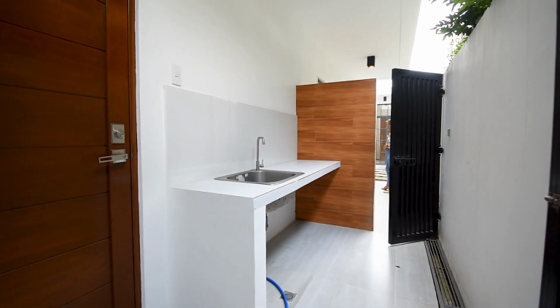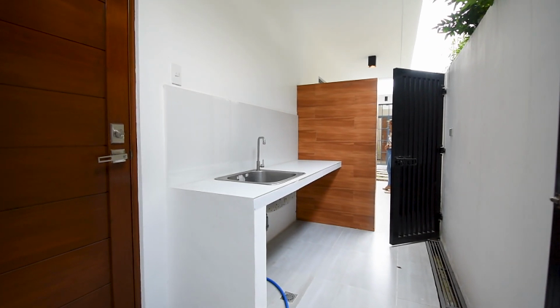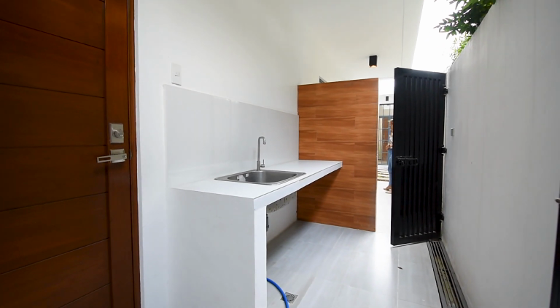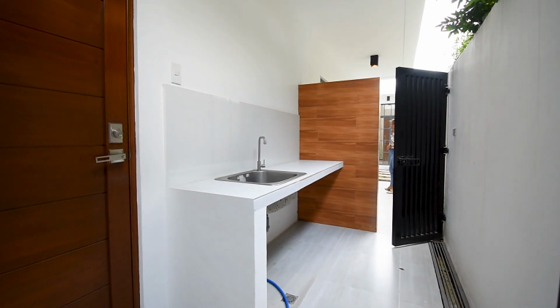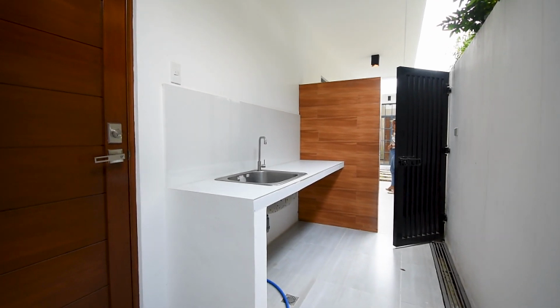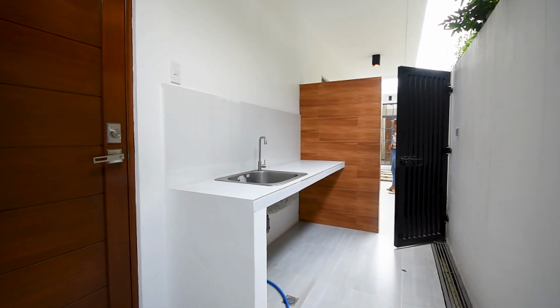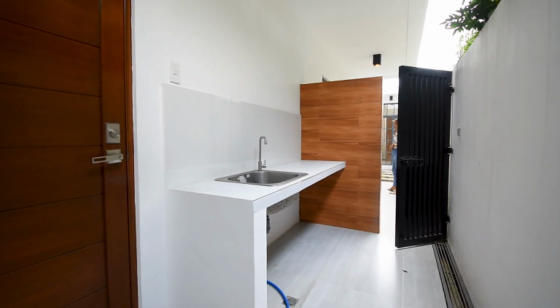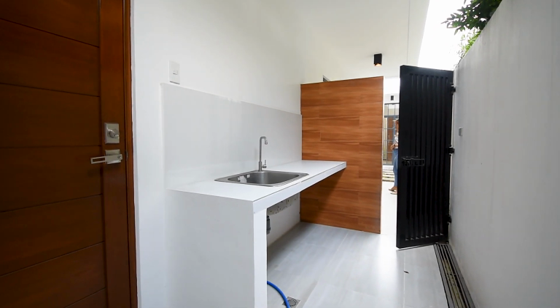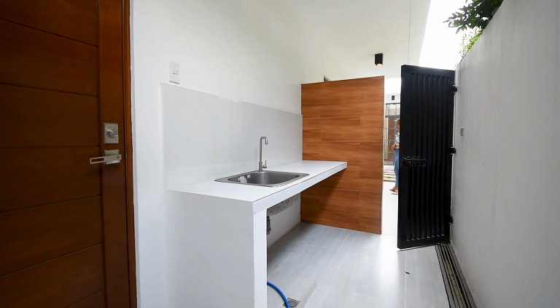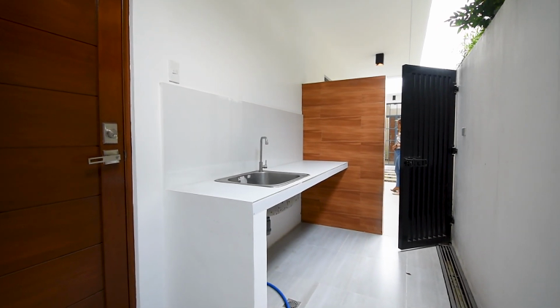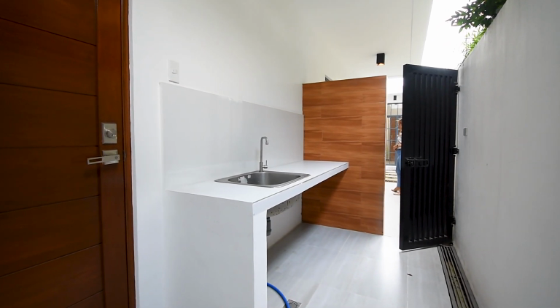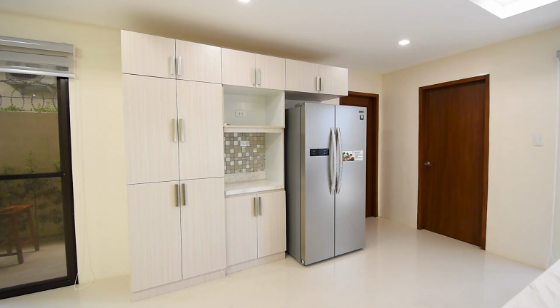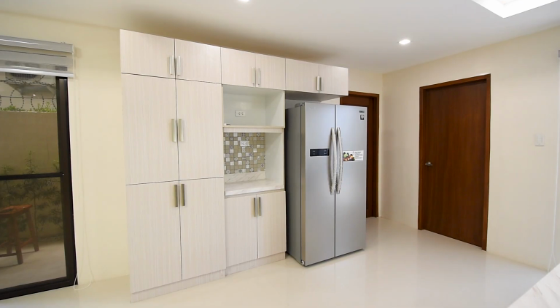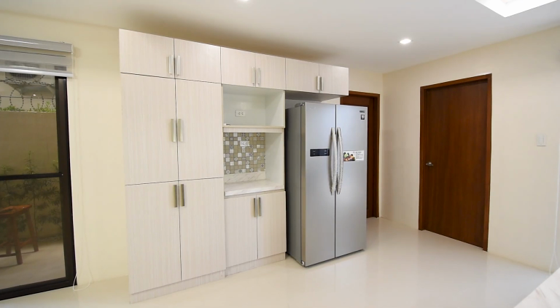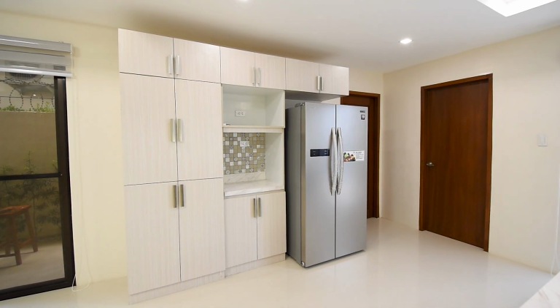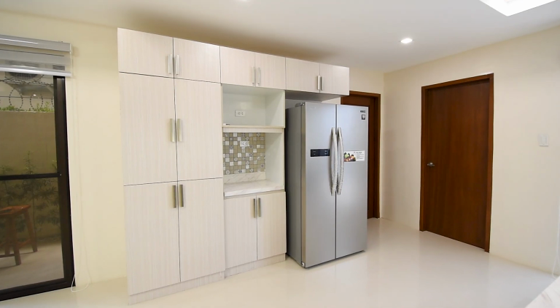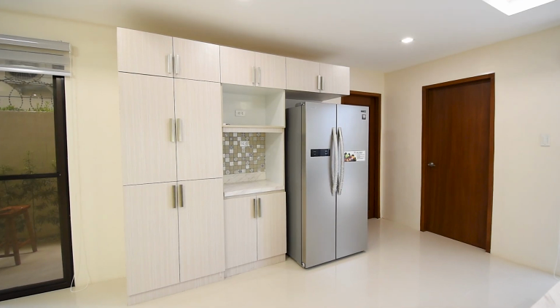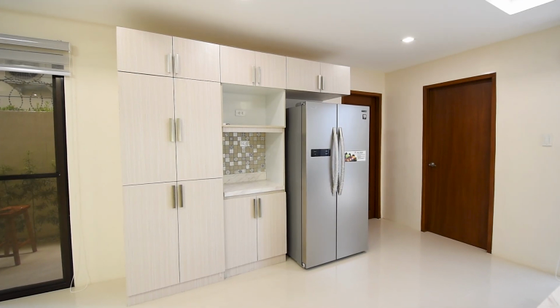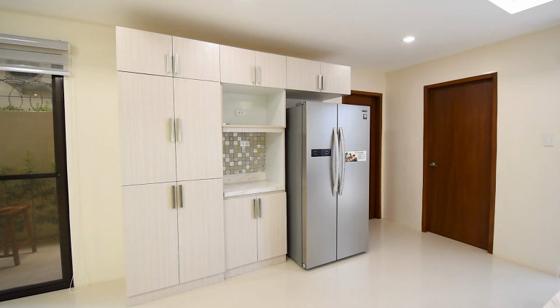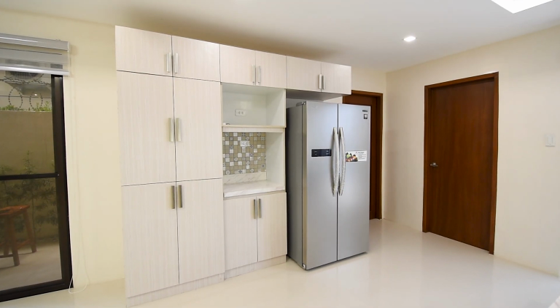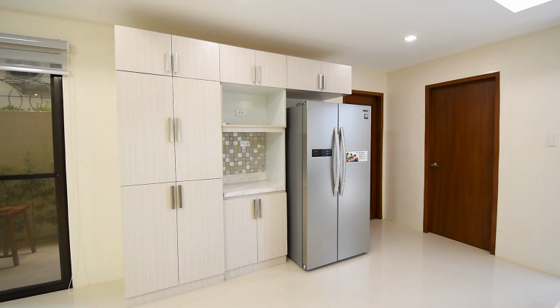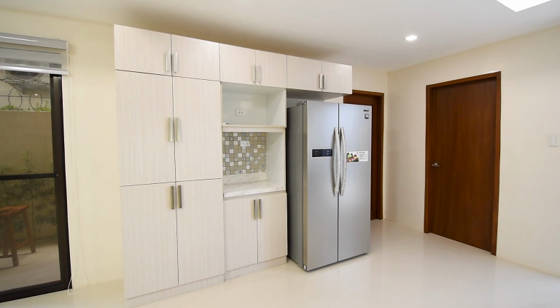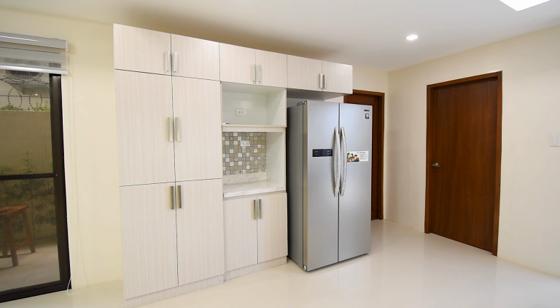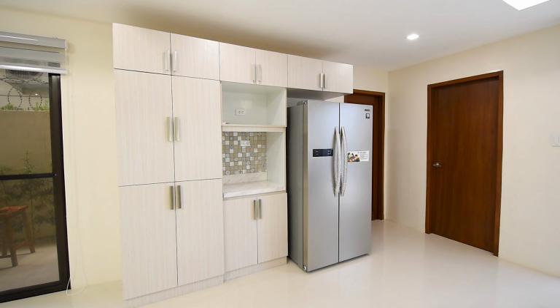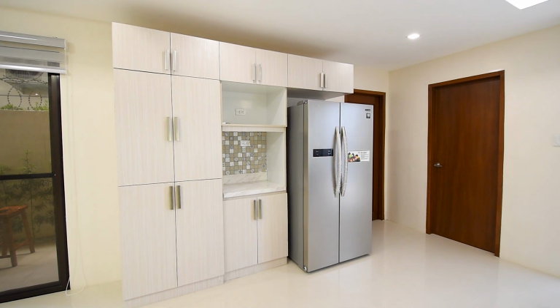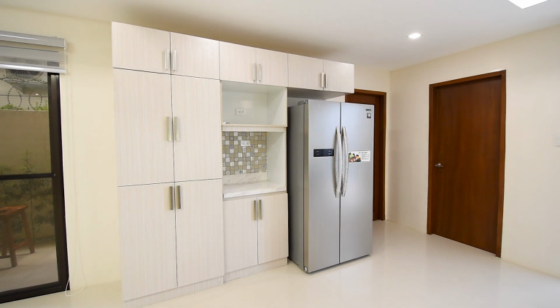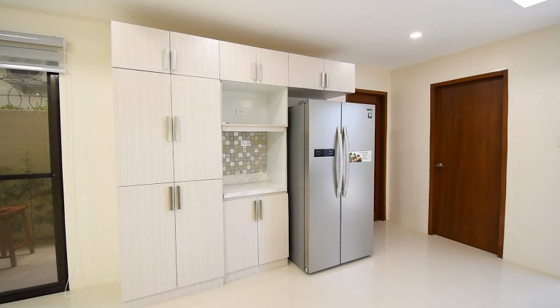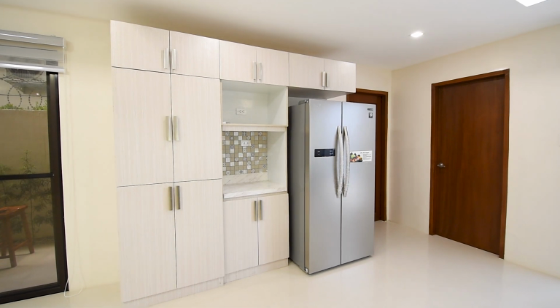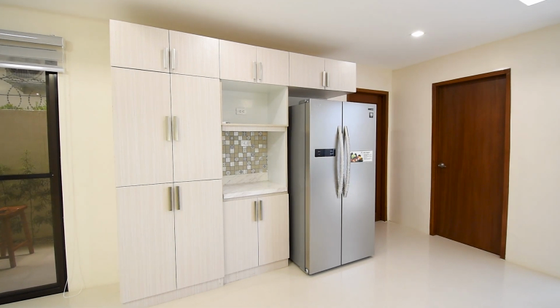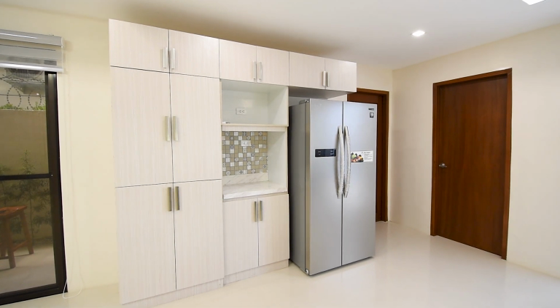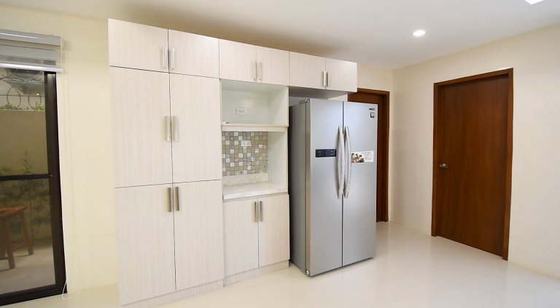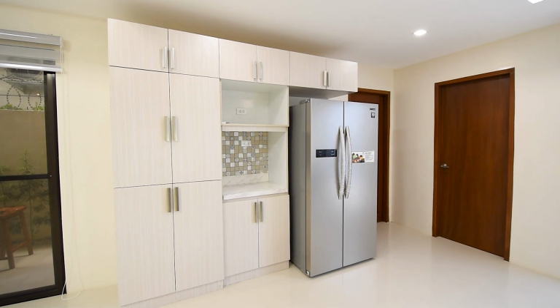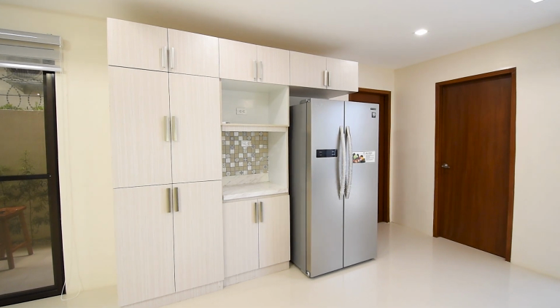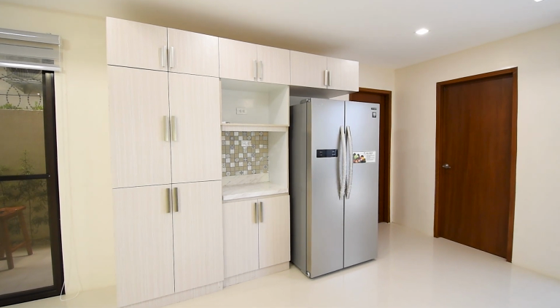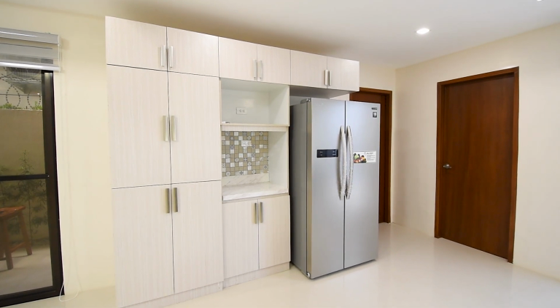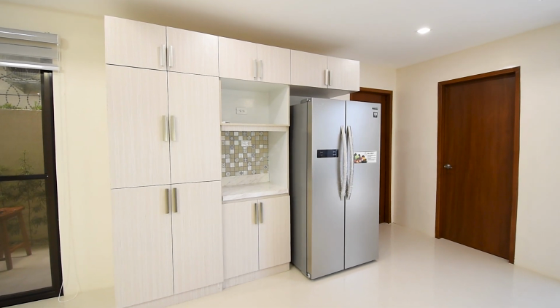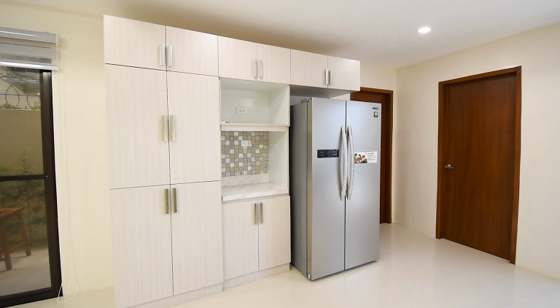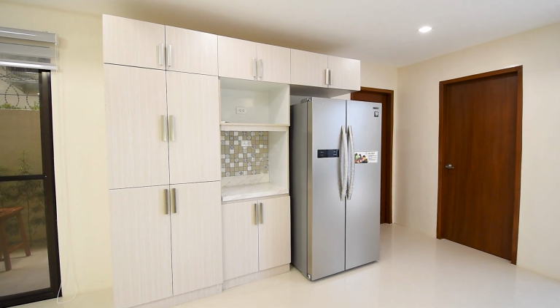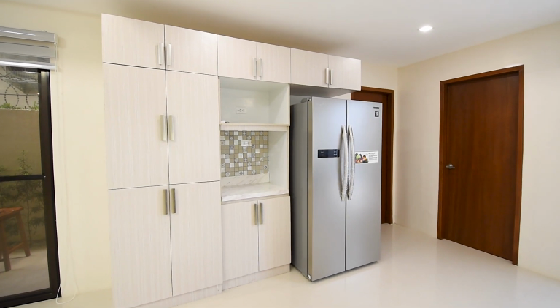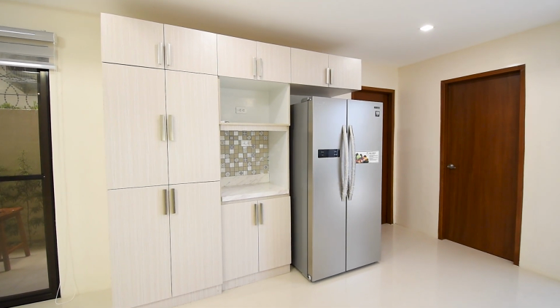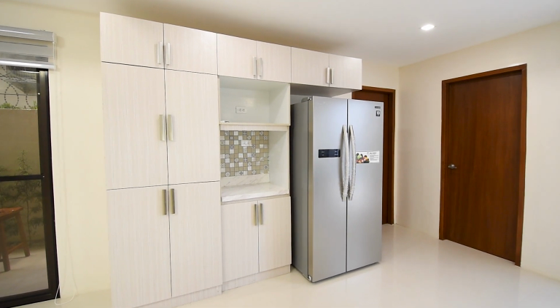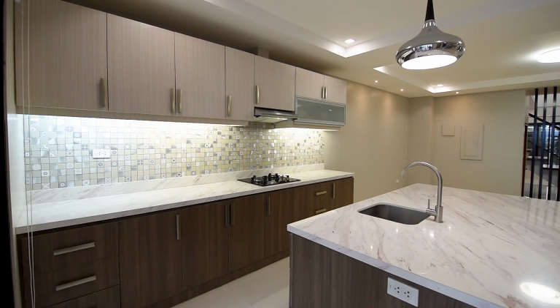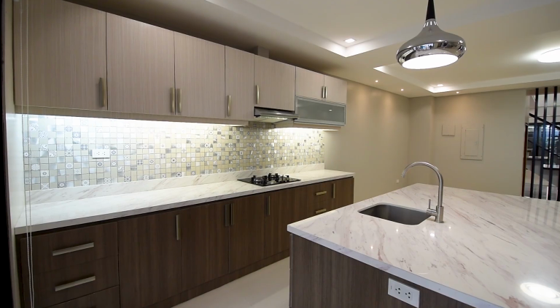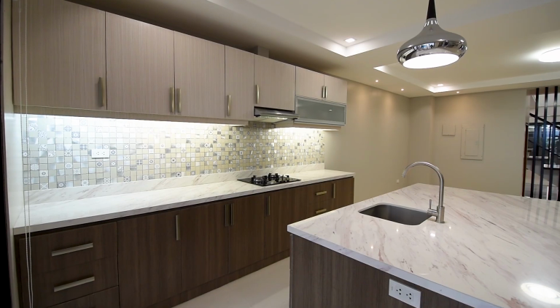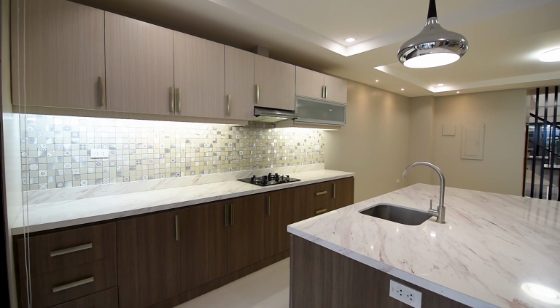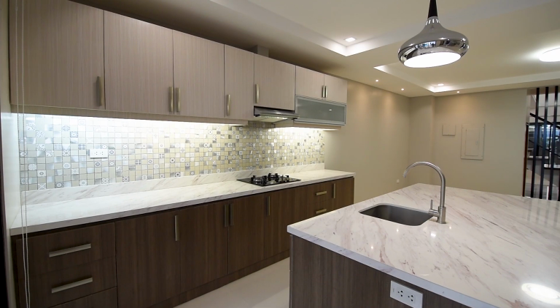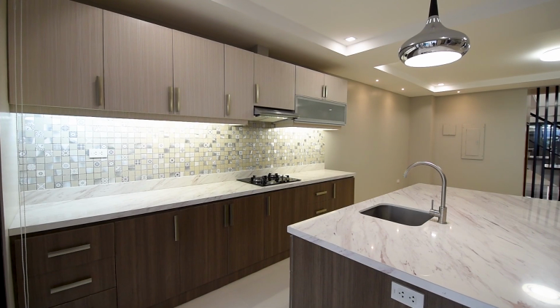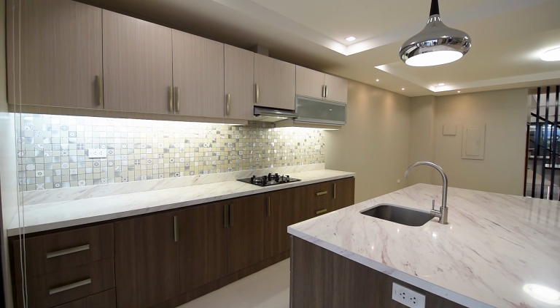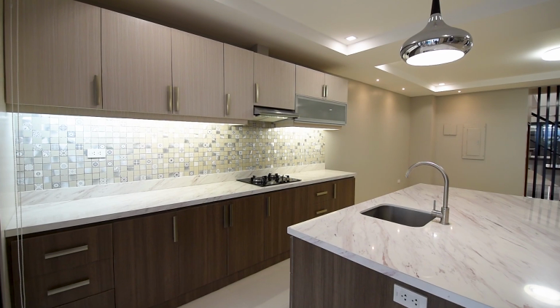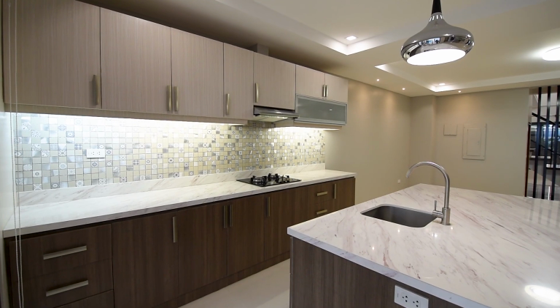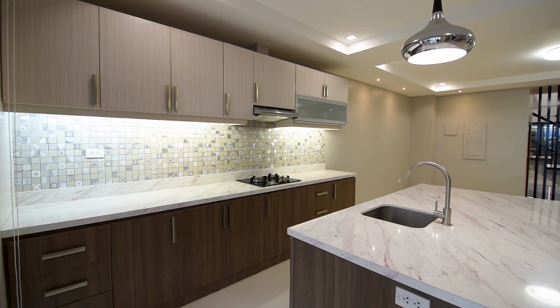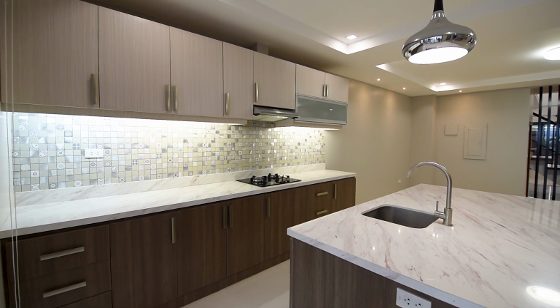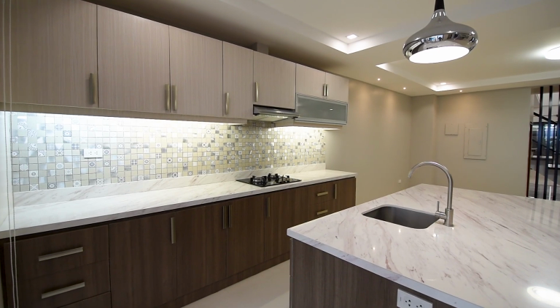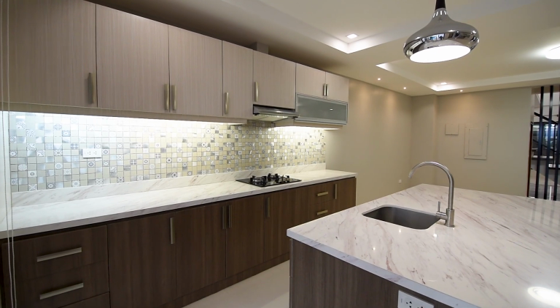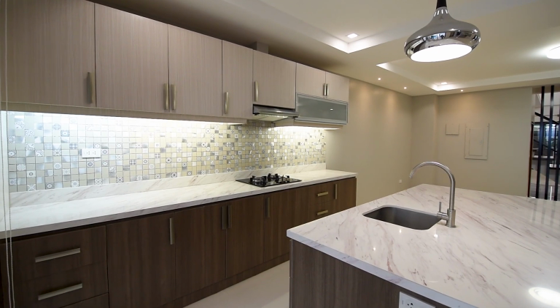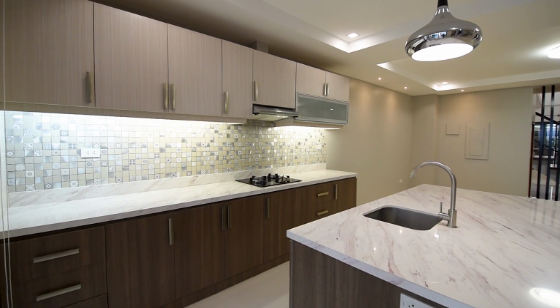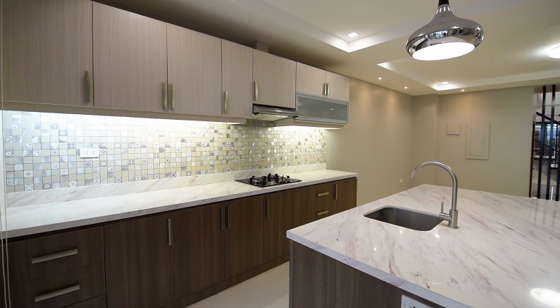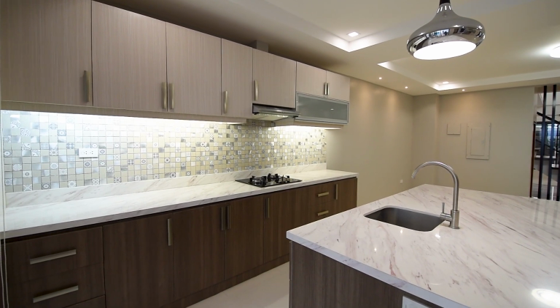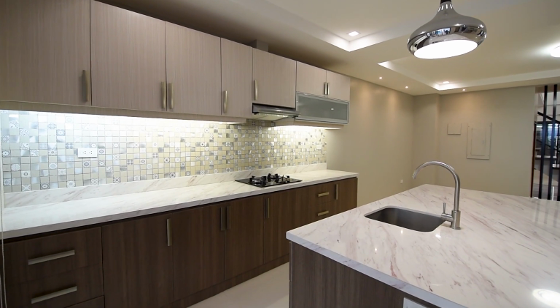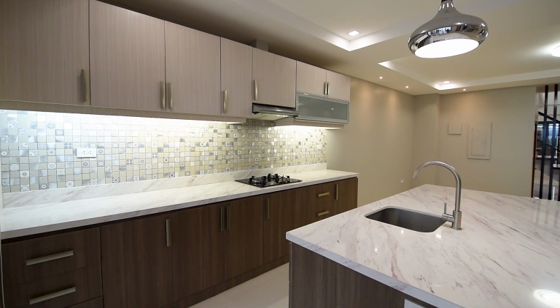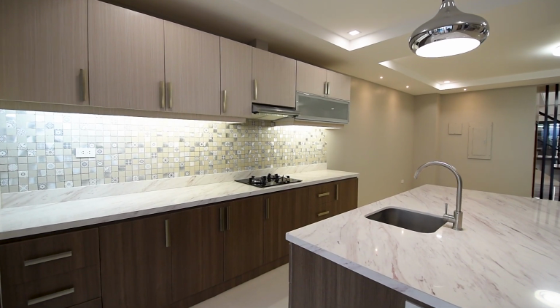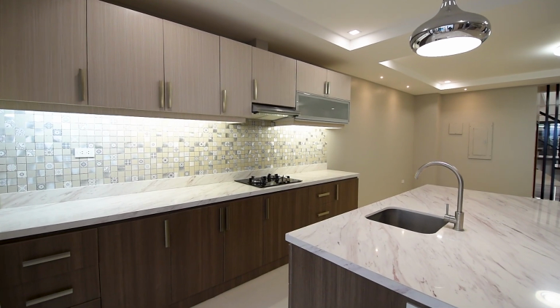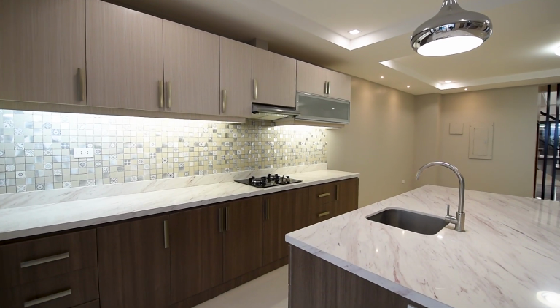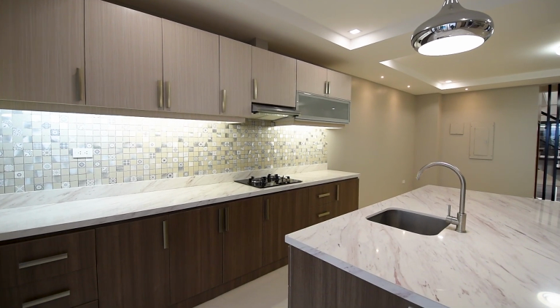In the kitchen, you have a double door refrigerator — American Home brand — a range hood, a cooktop, and more cabinetry.